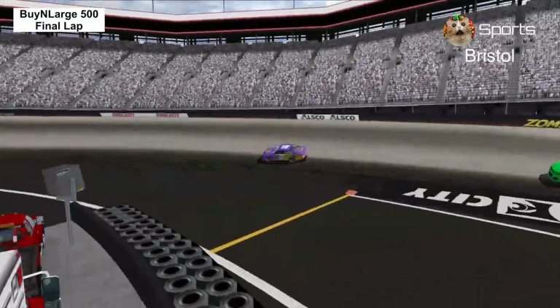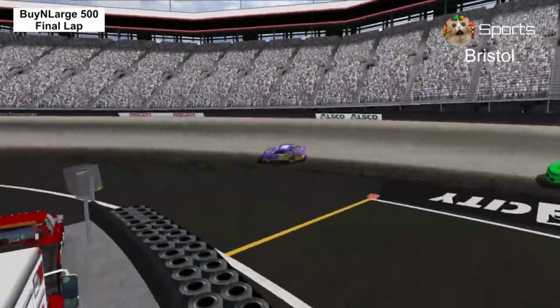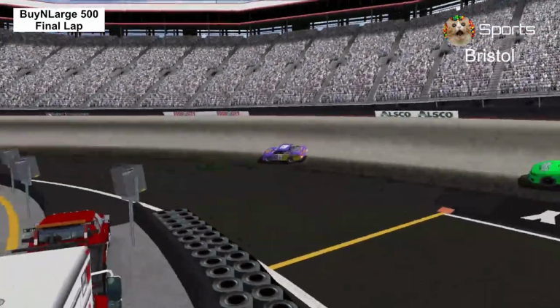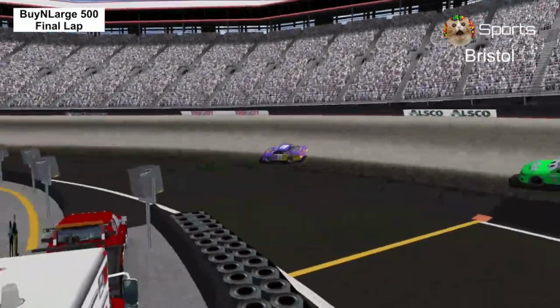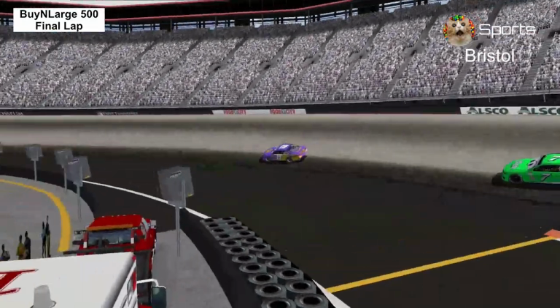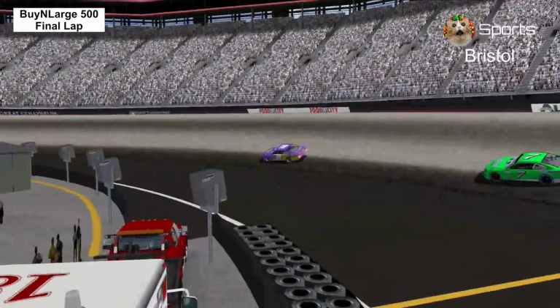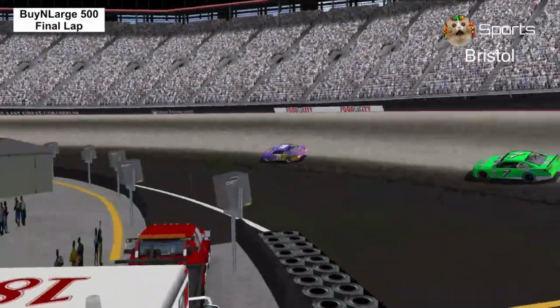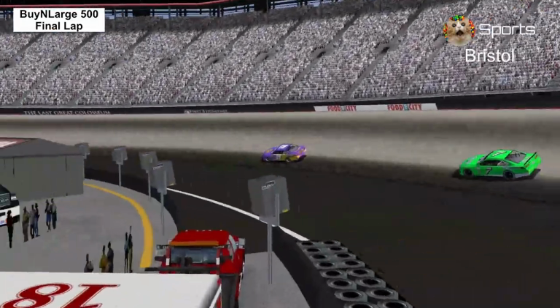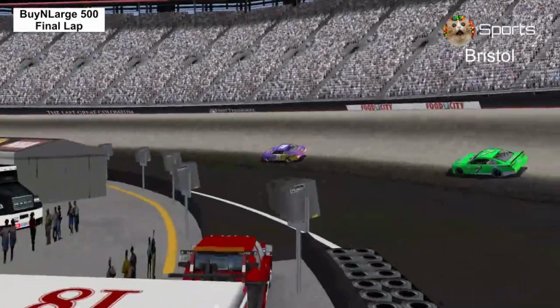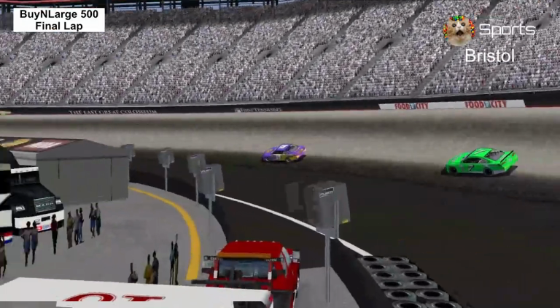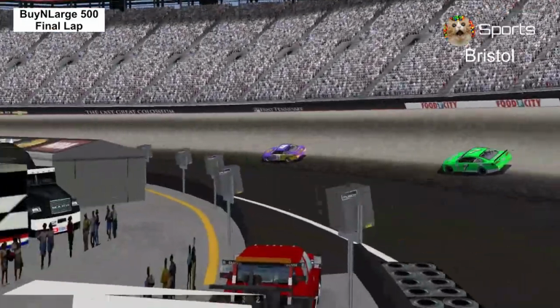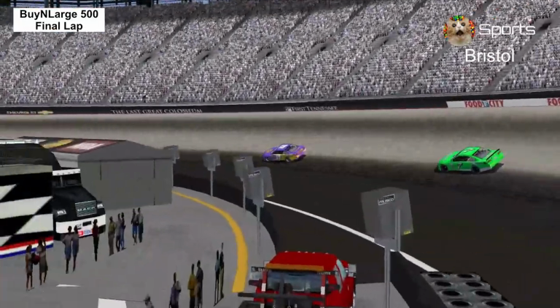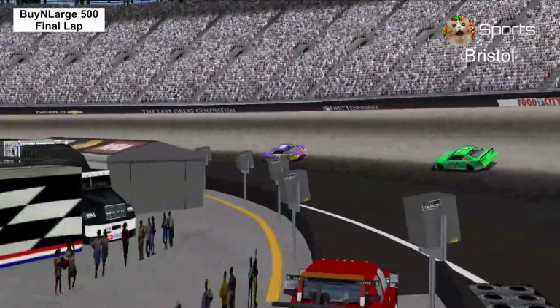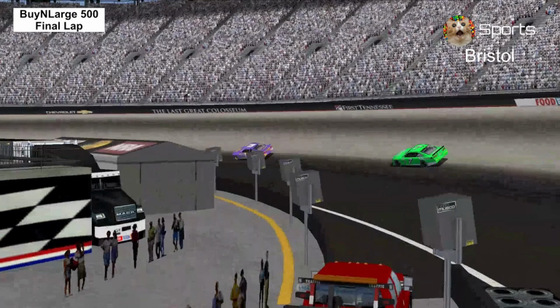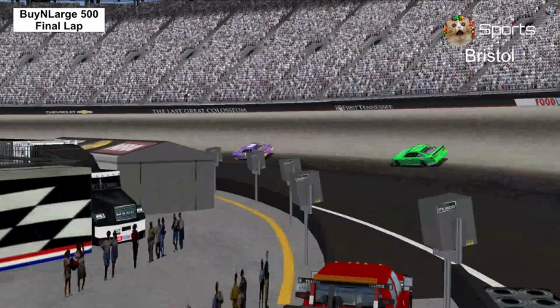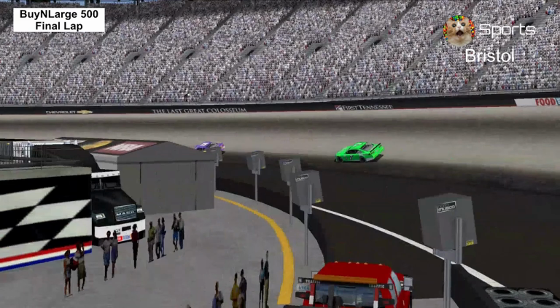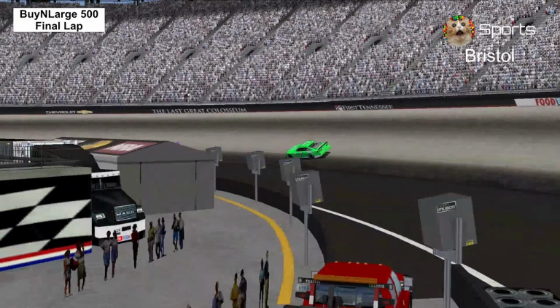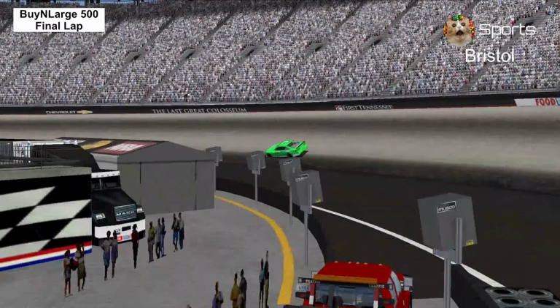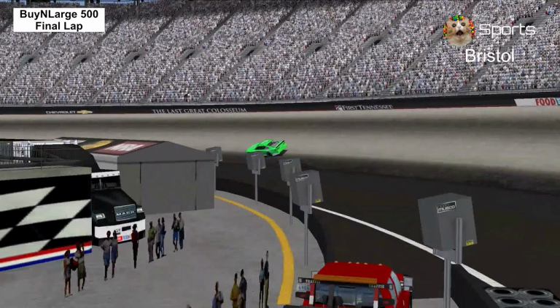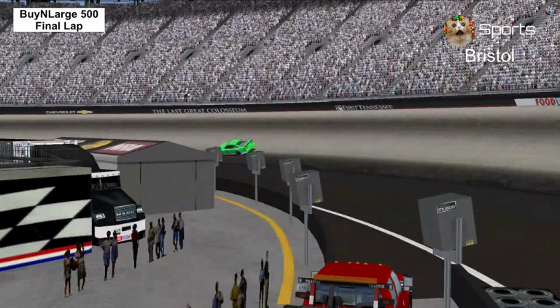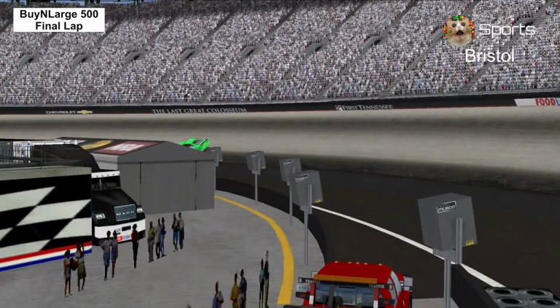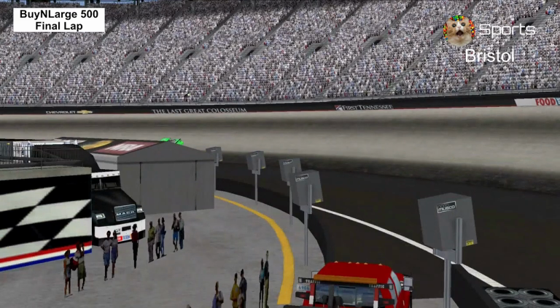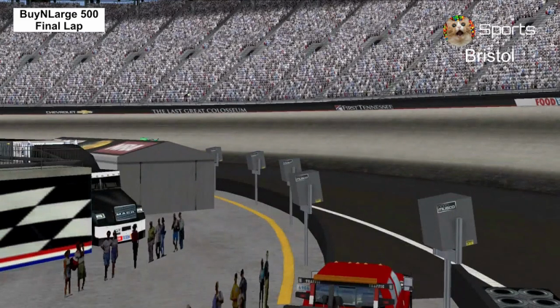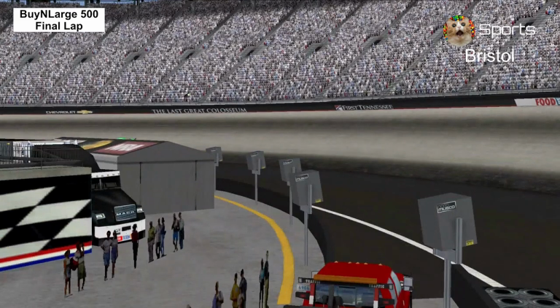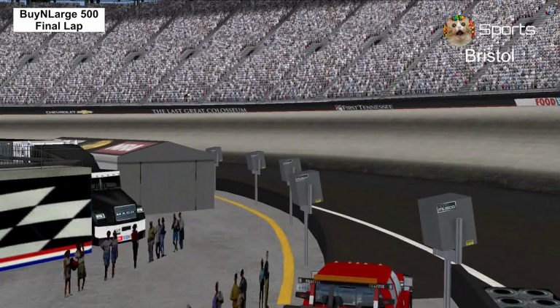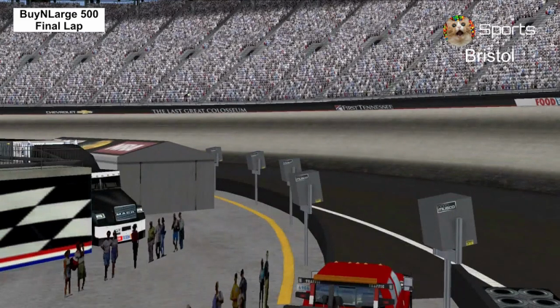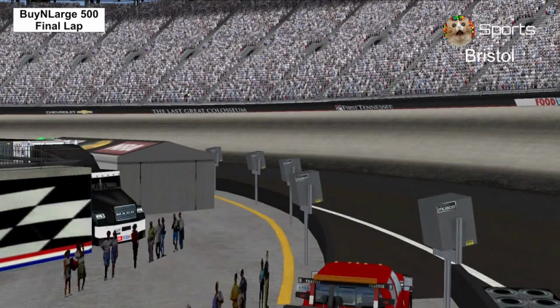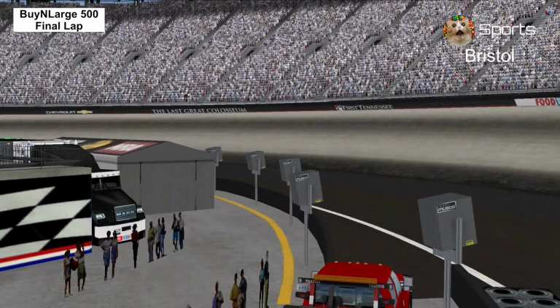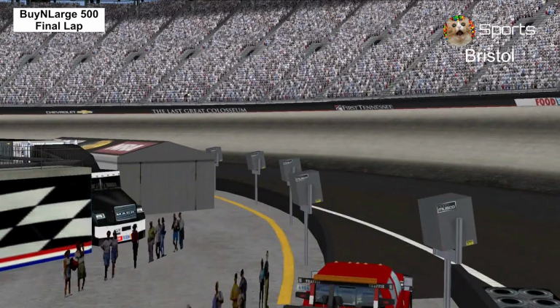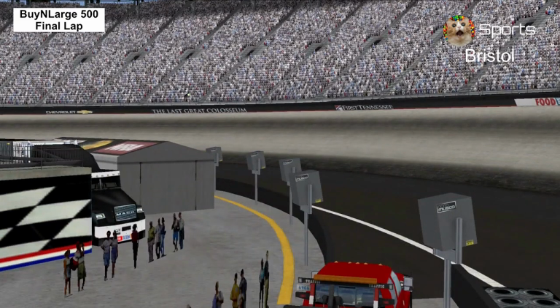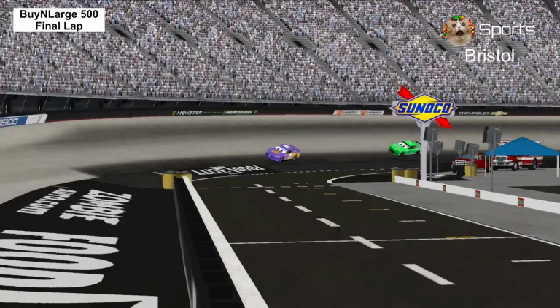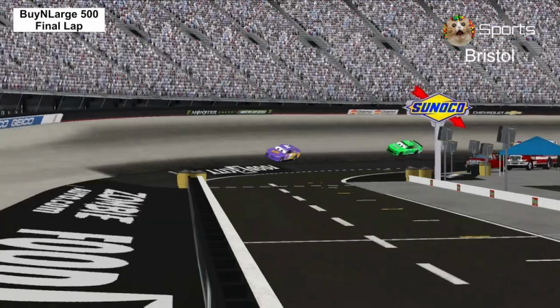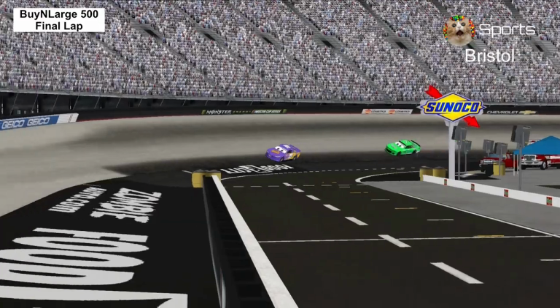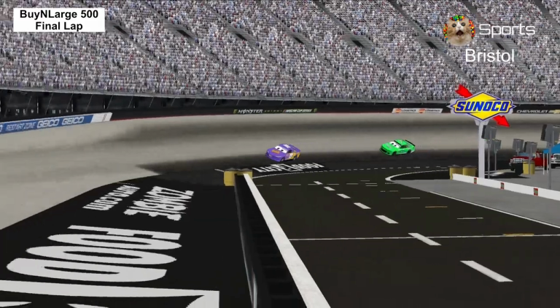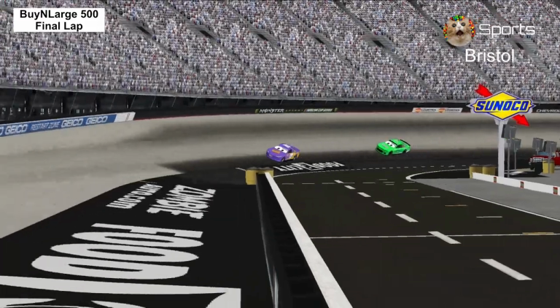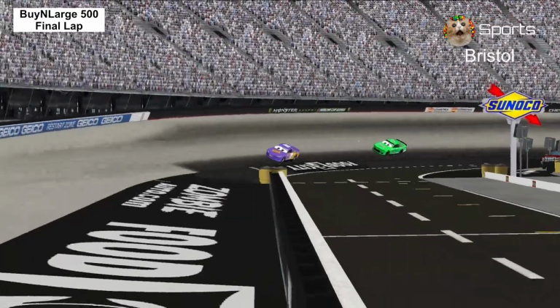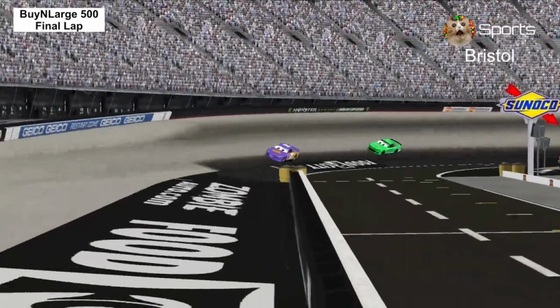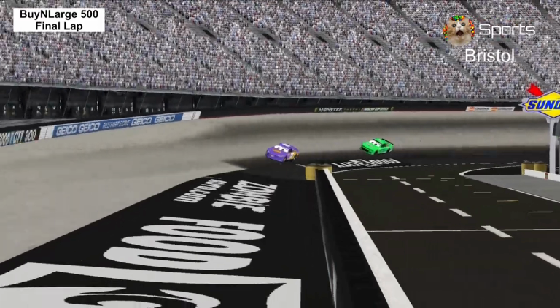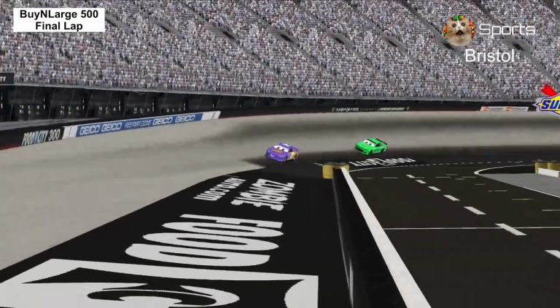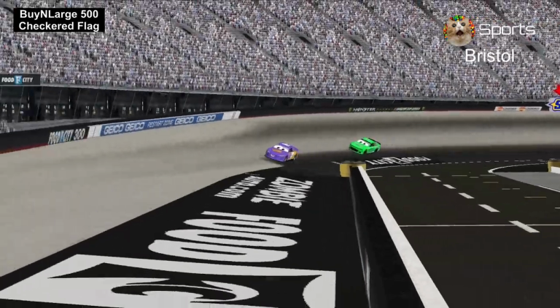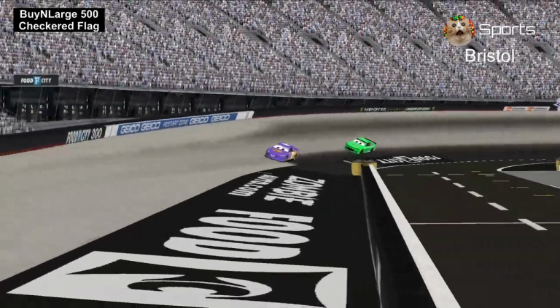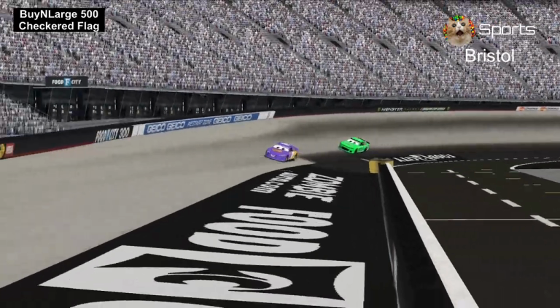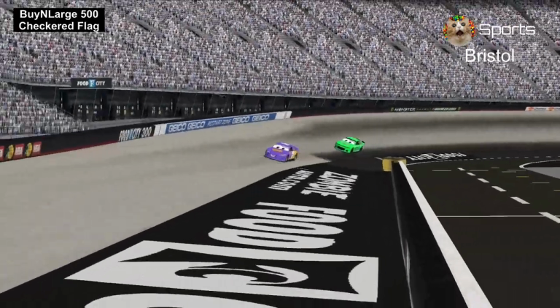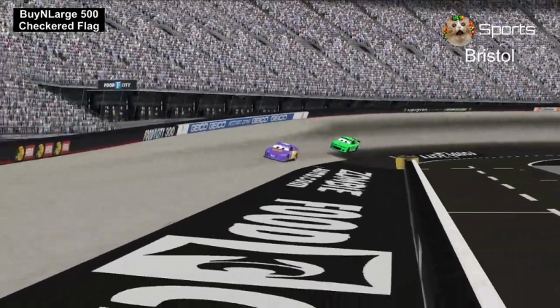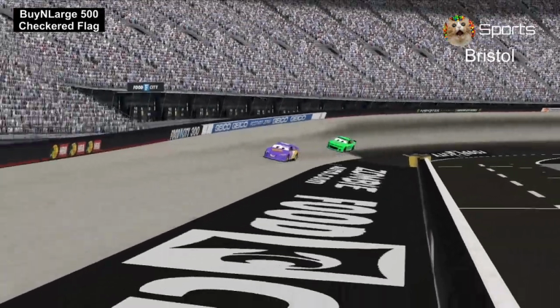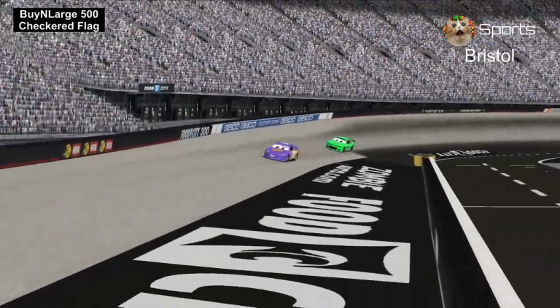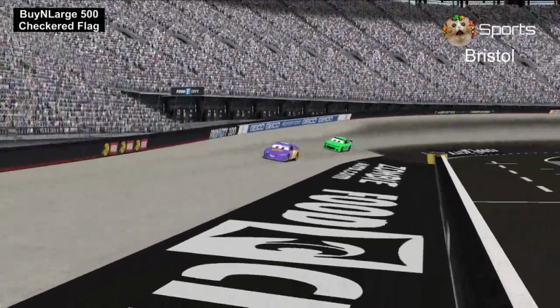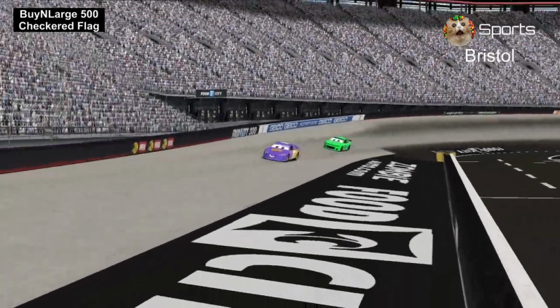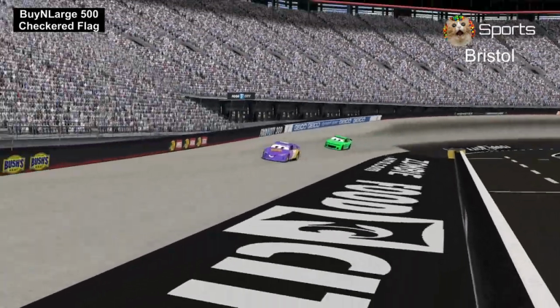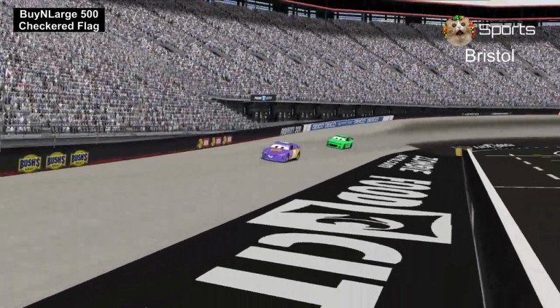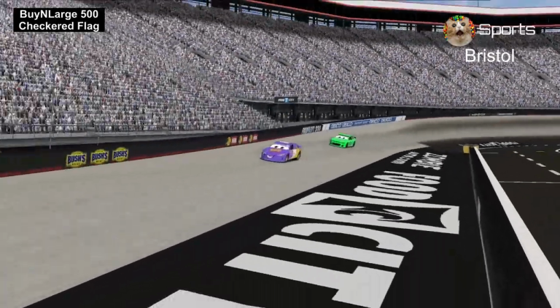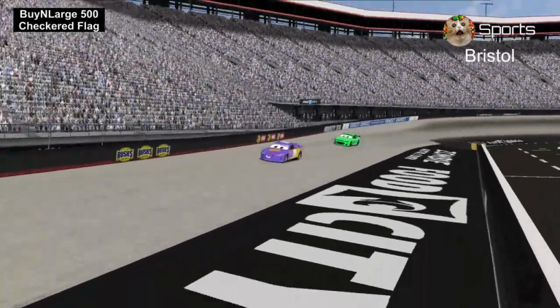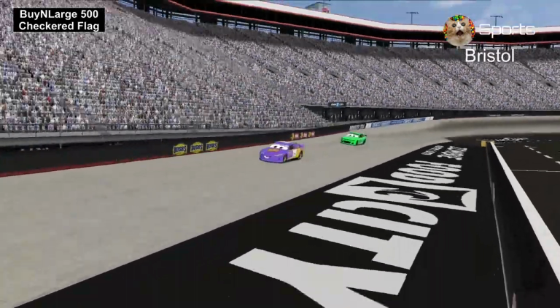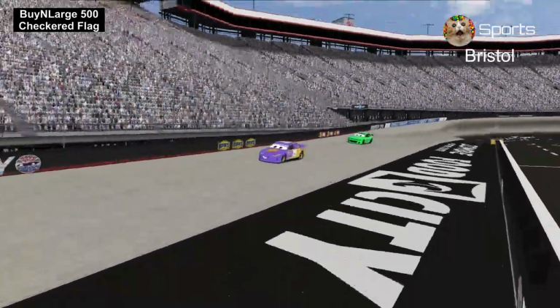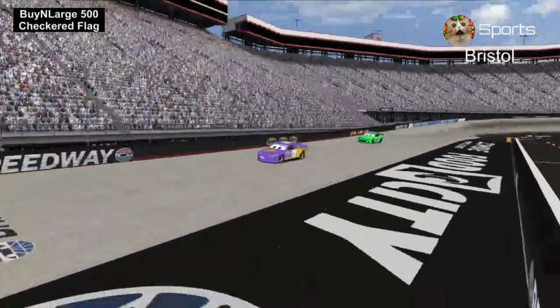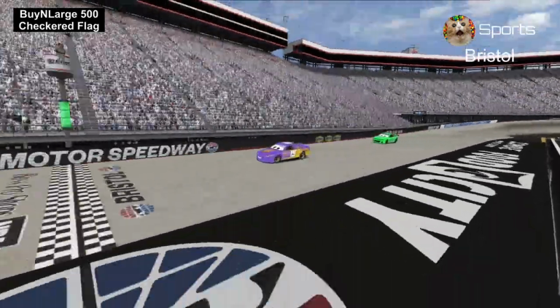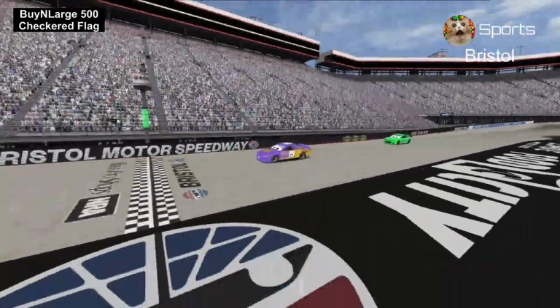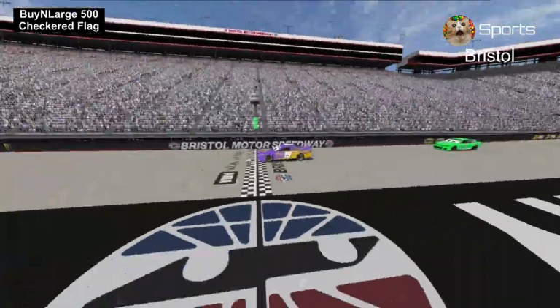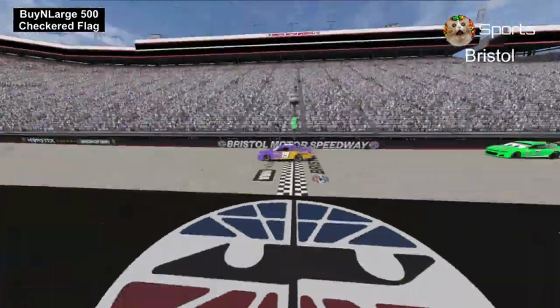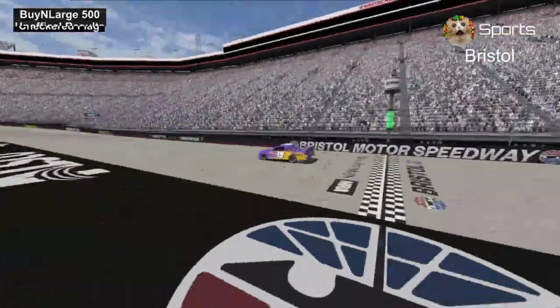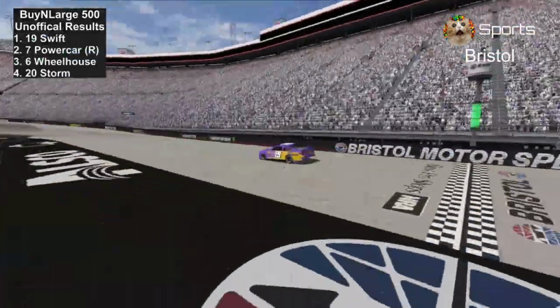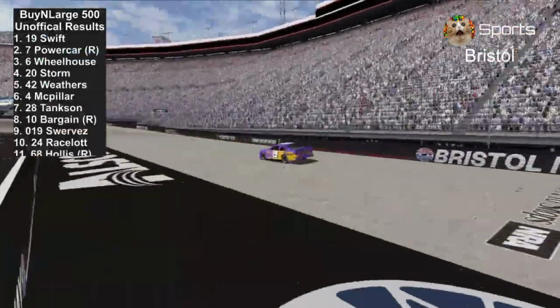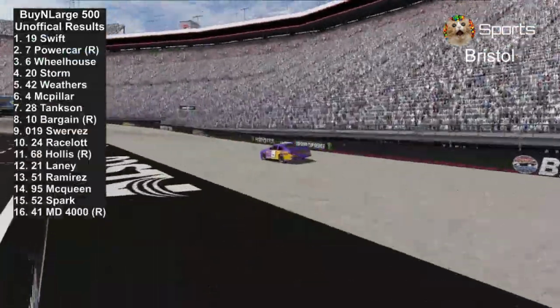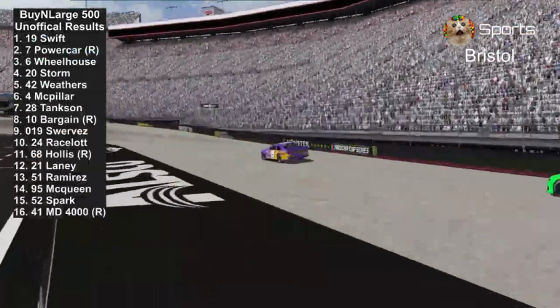Coming out of turn number 3 and 4, Bobby Swift is going to win the By and Large 500.